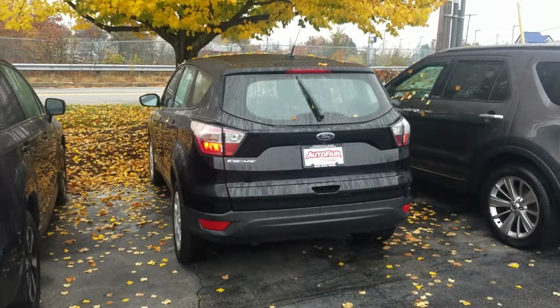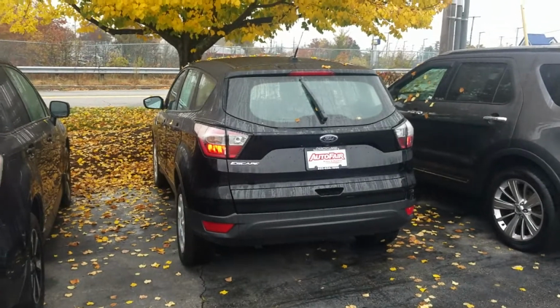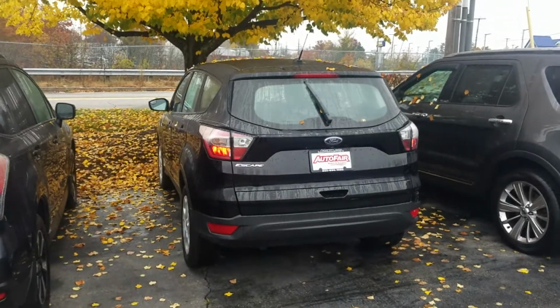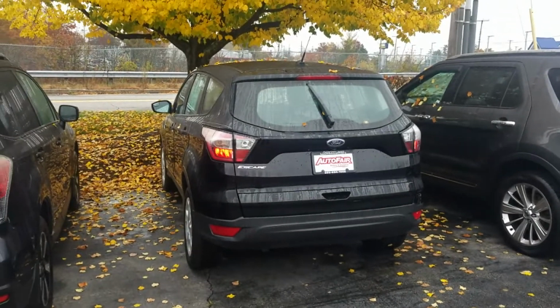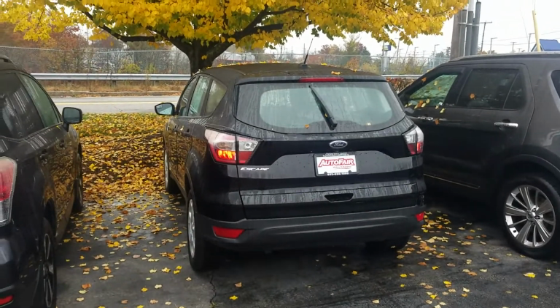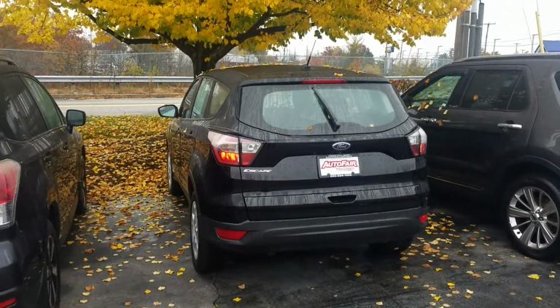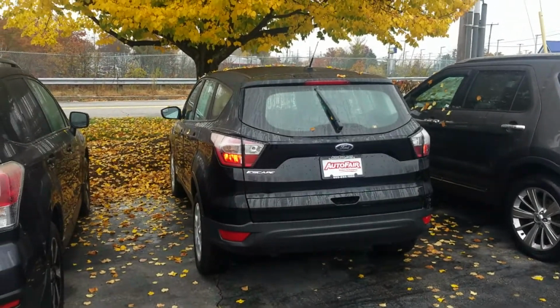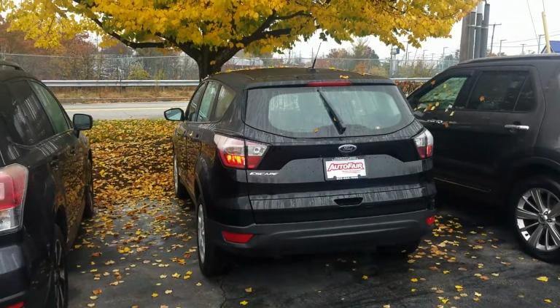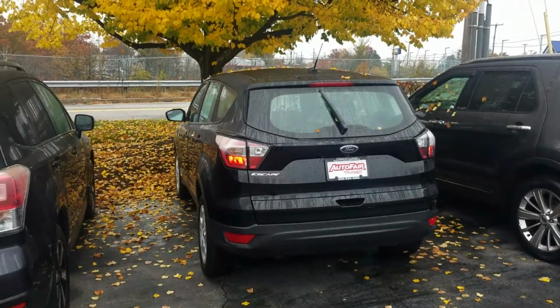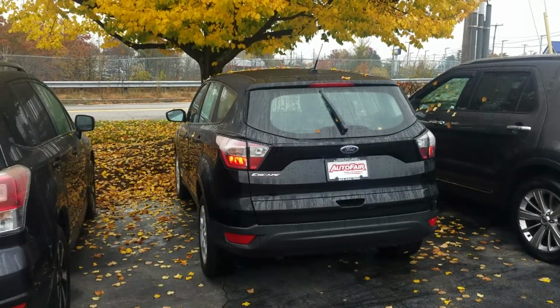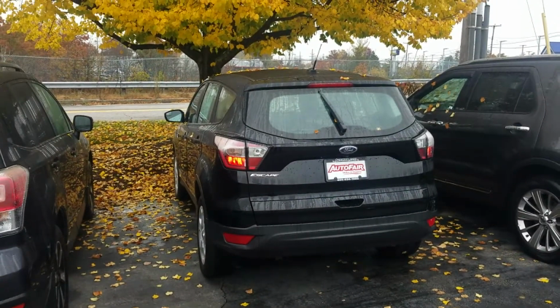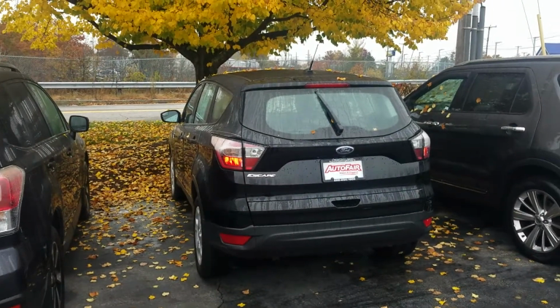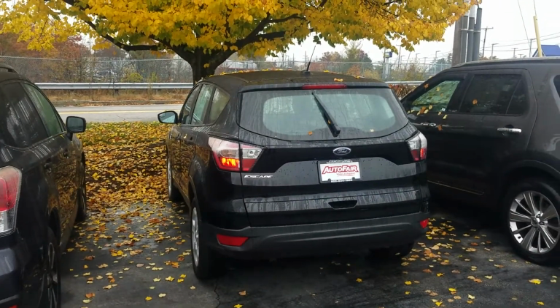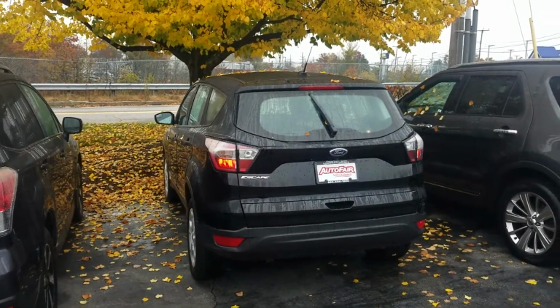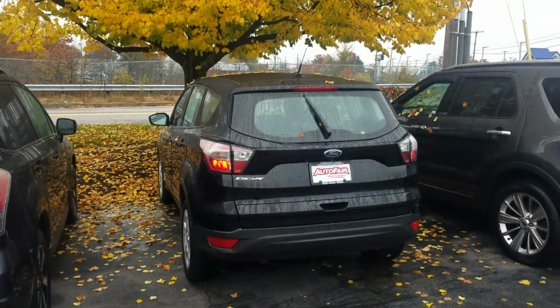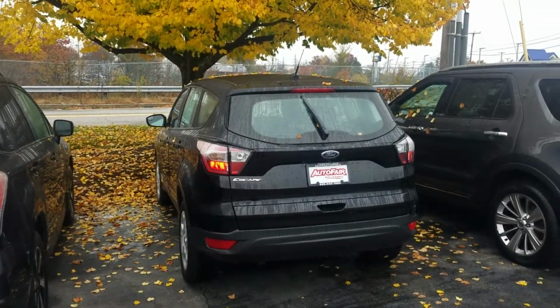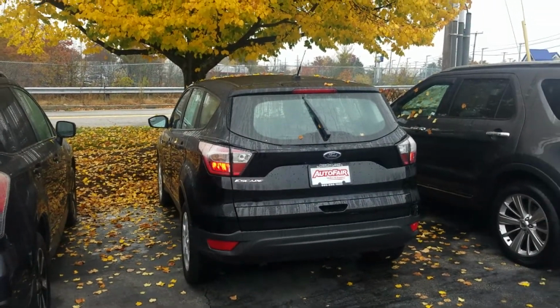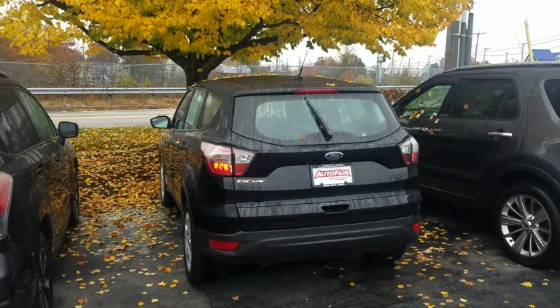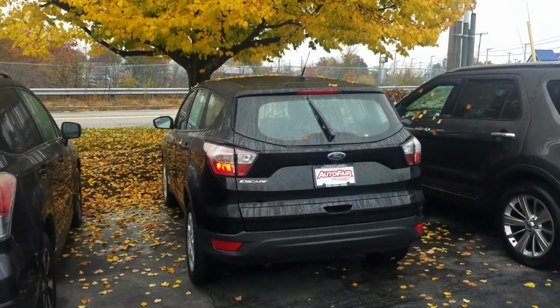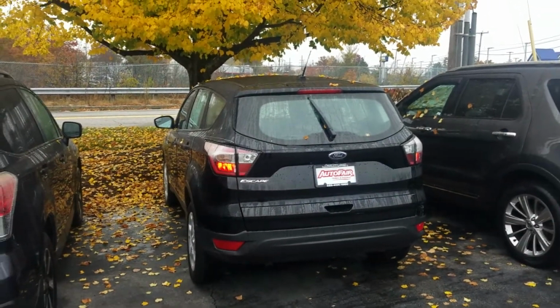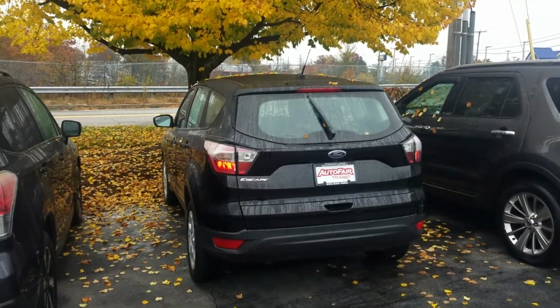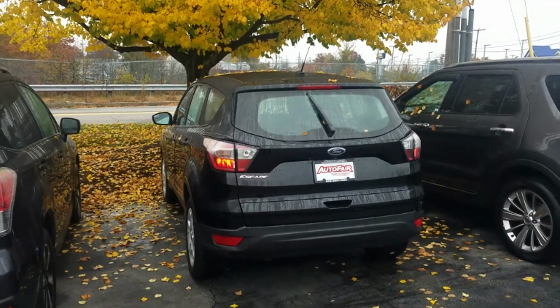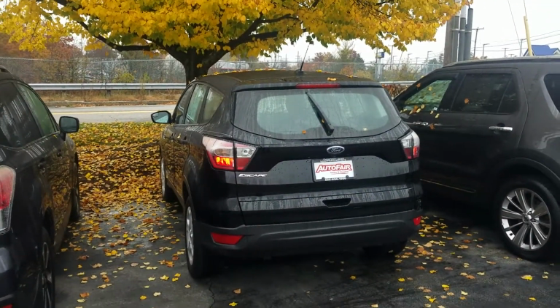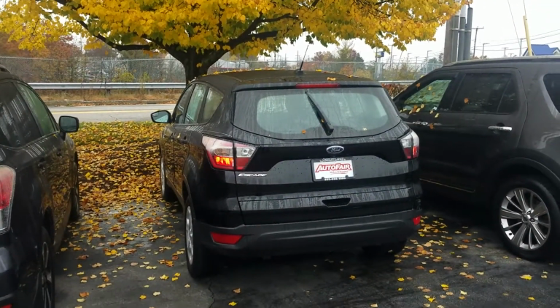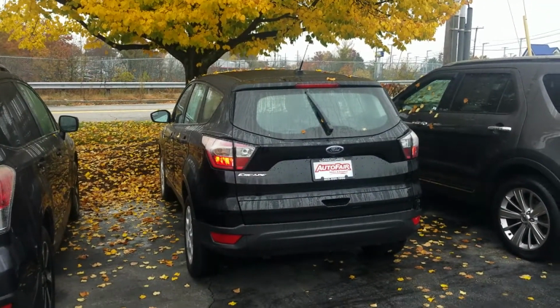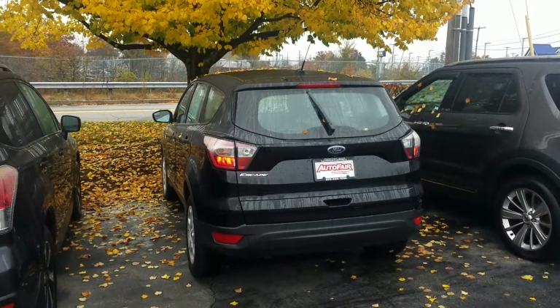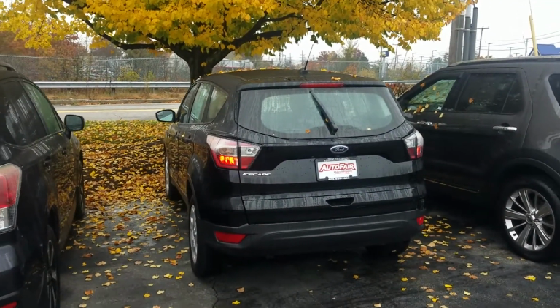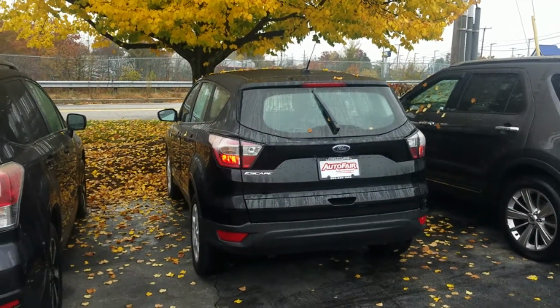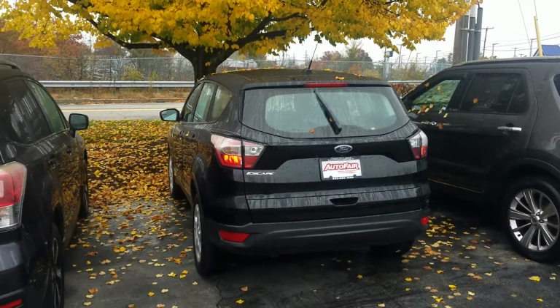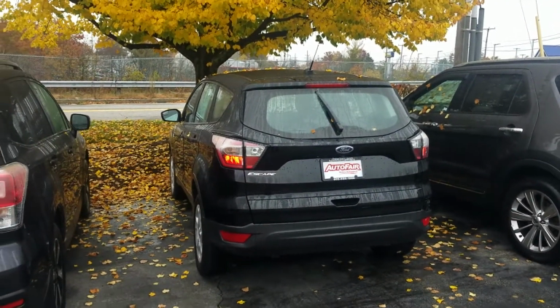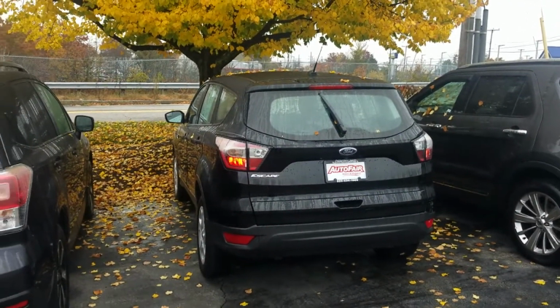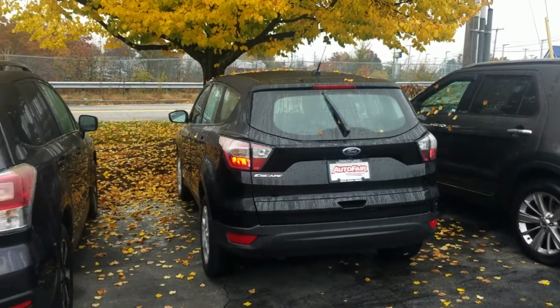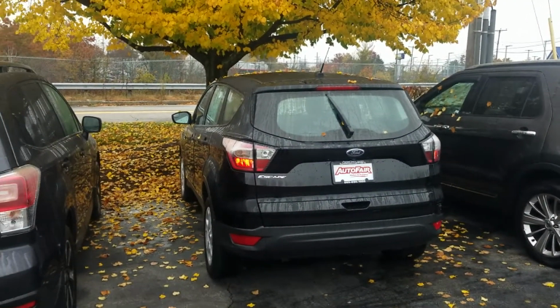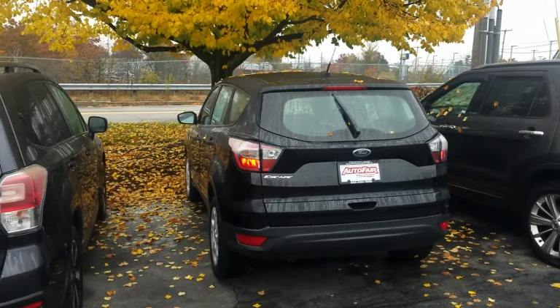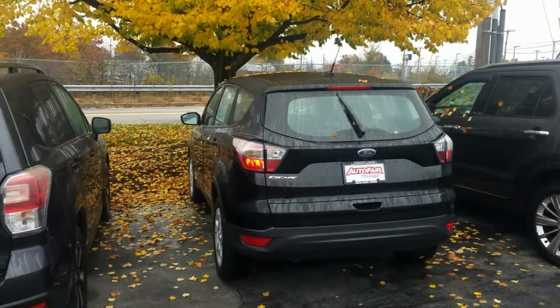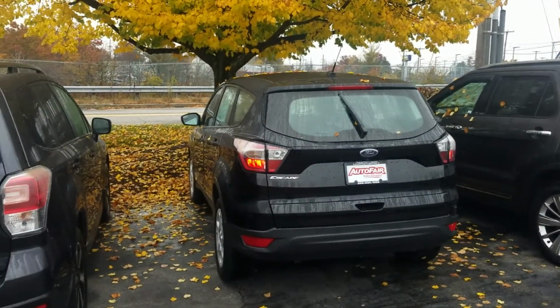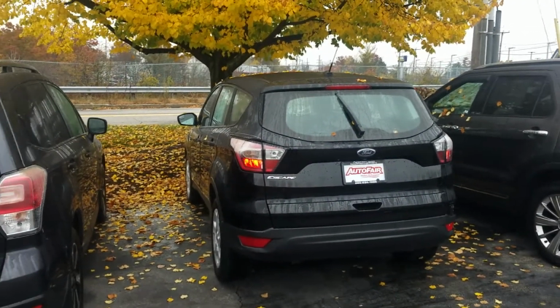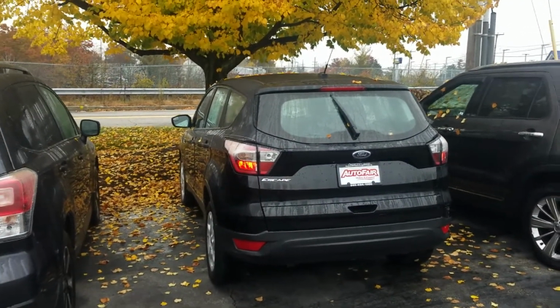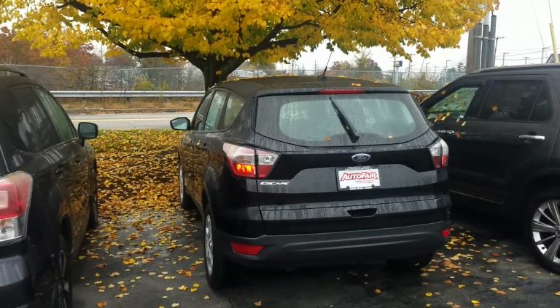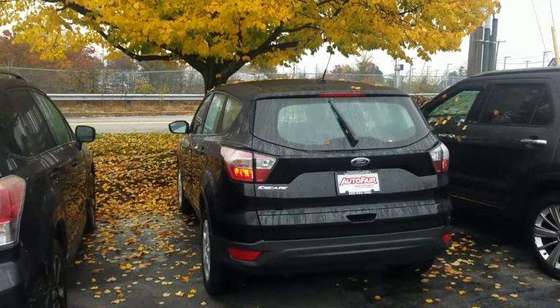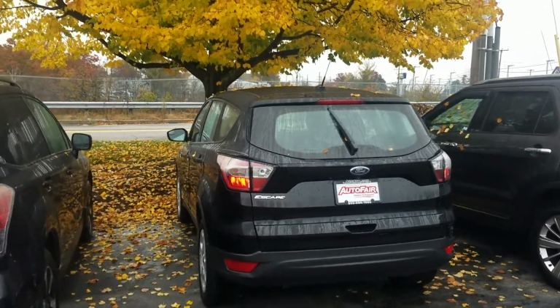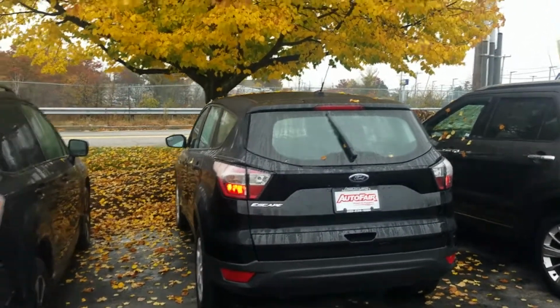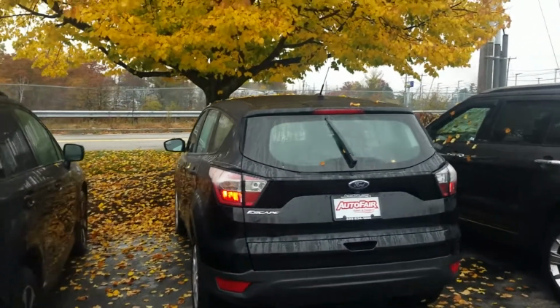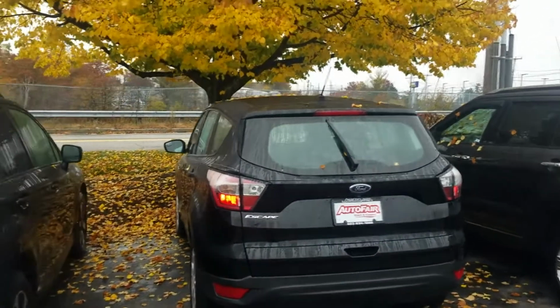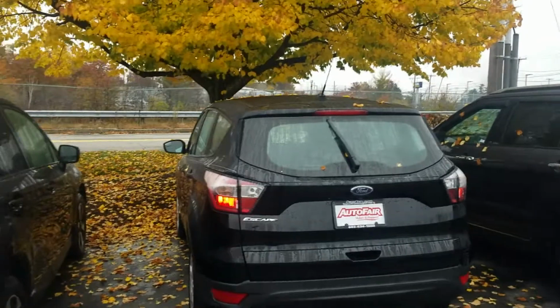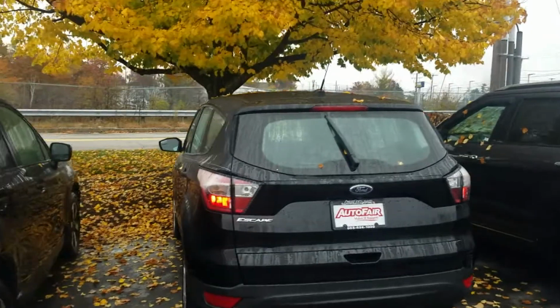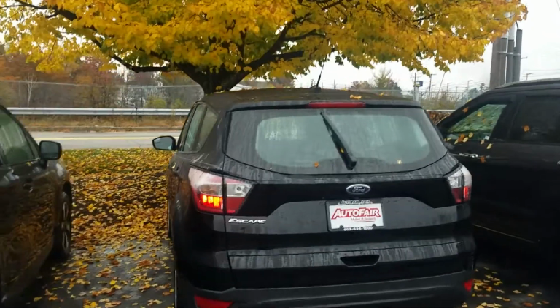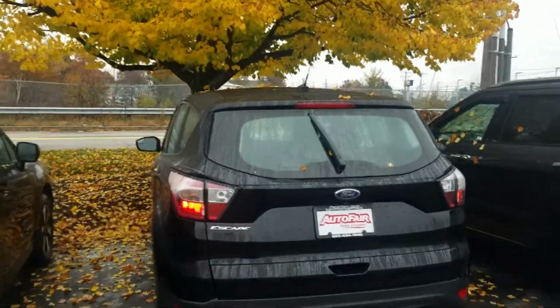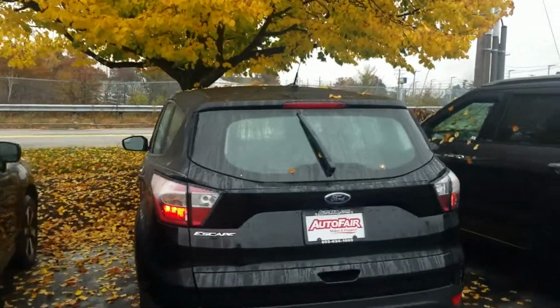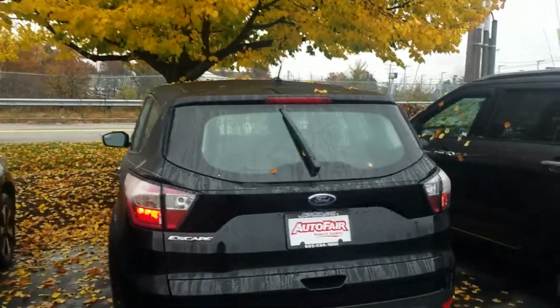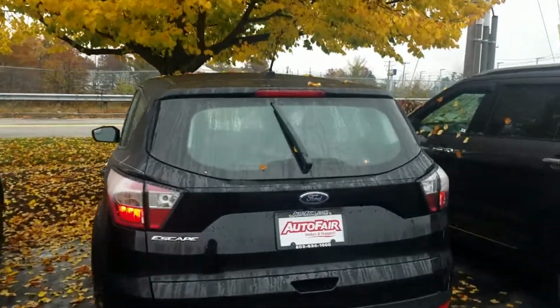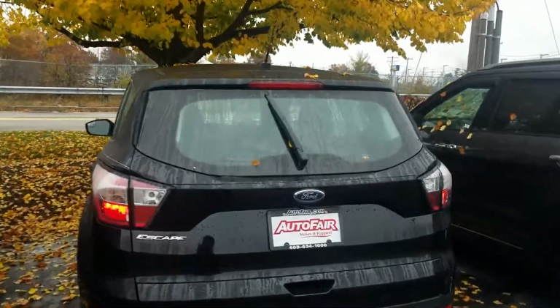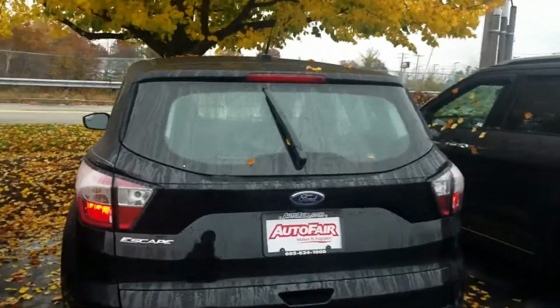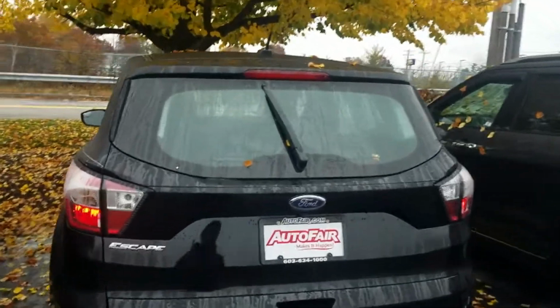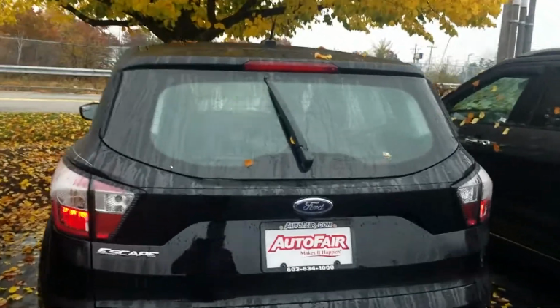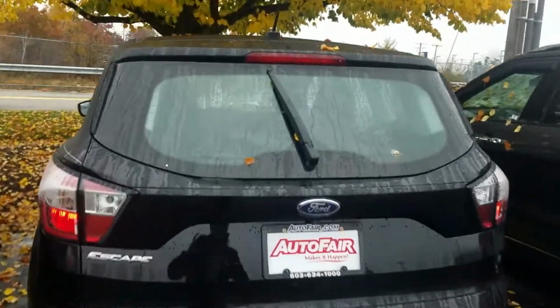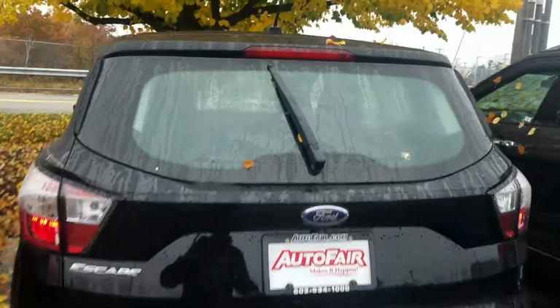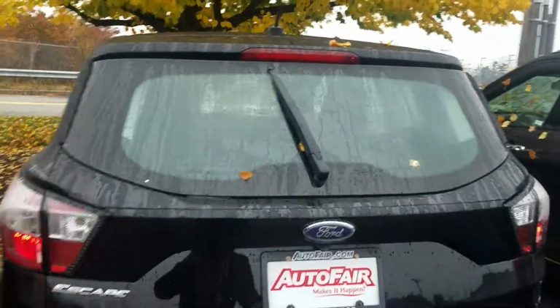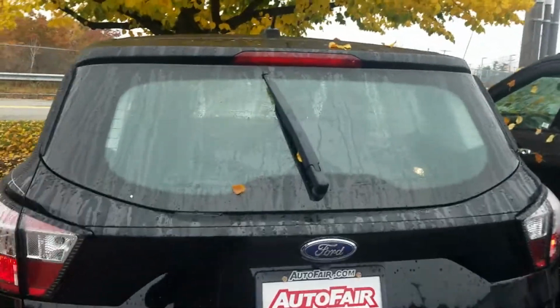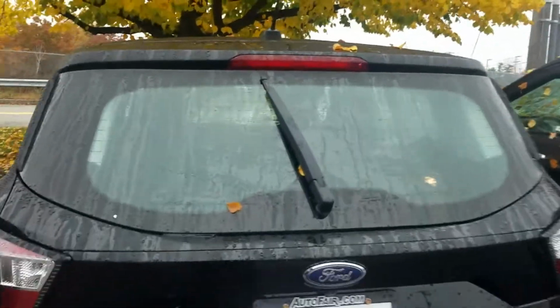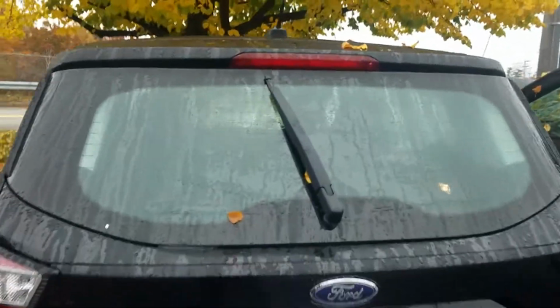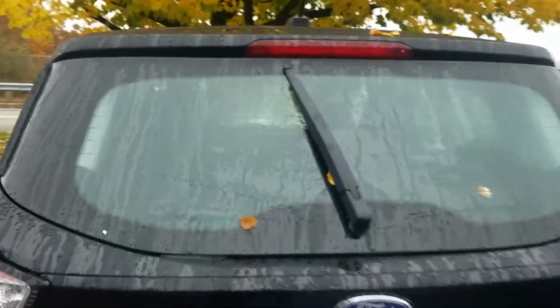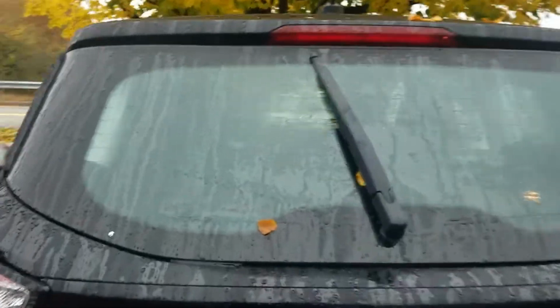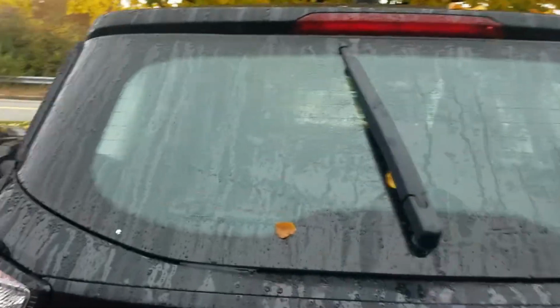Now, considering this car only has 13,000 miles on it, that powertrain warranty is going to be good for a while, or at least a full three years — unless you're an Uber driver.